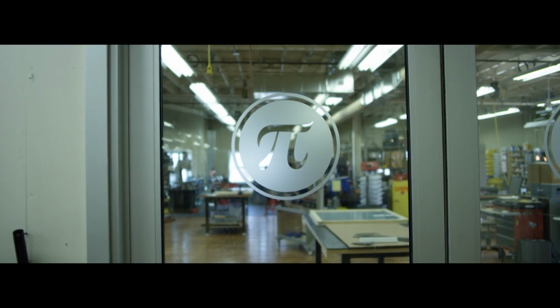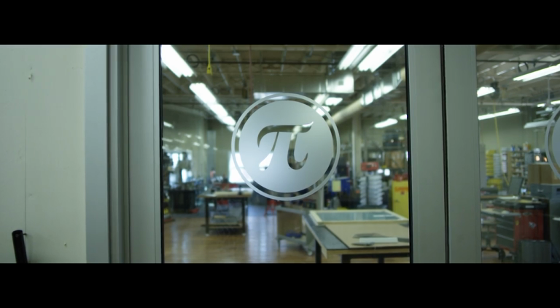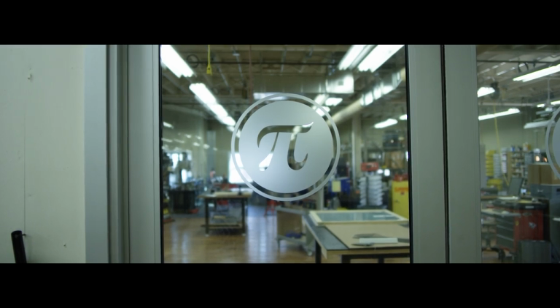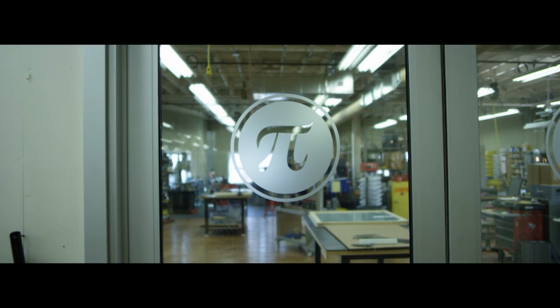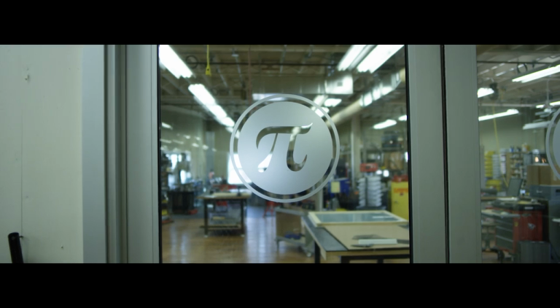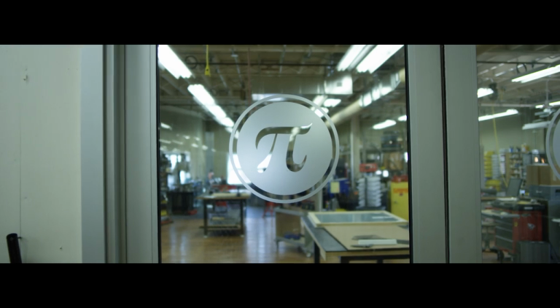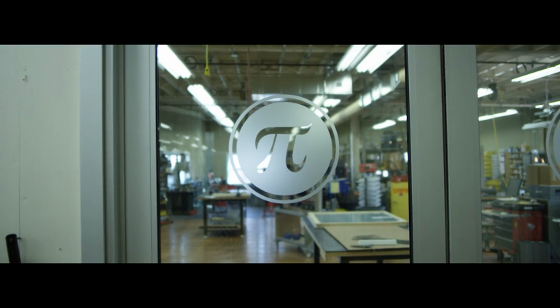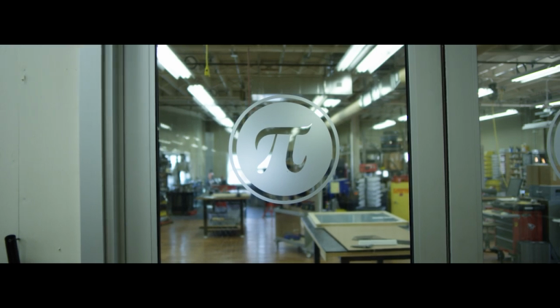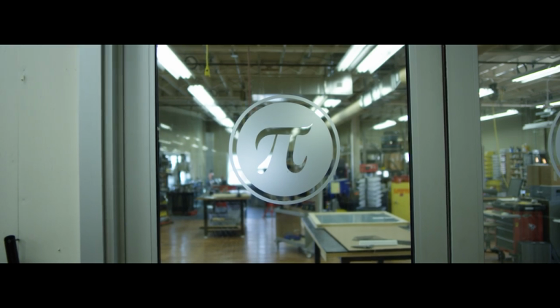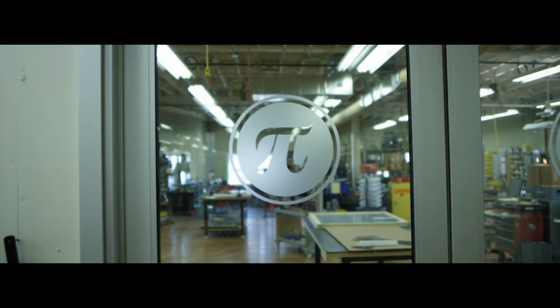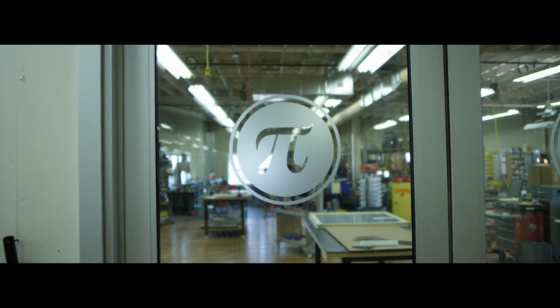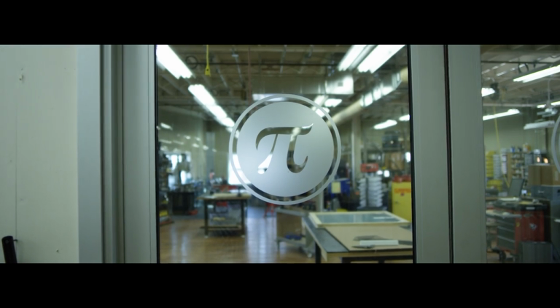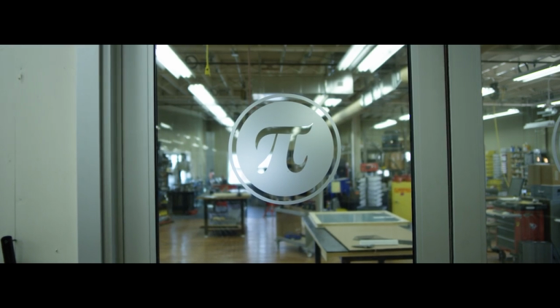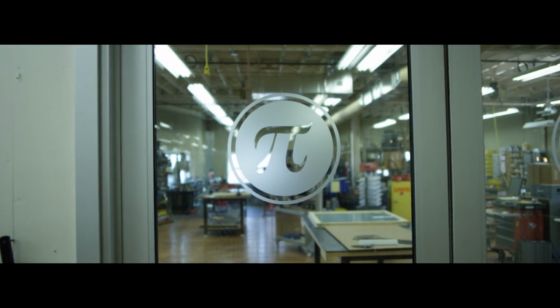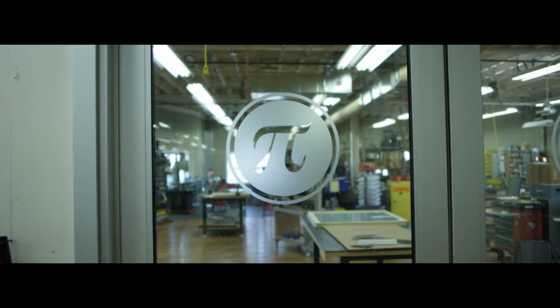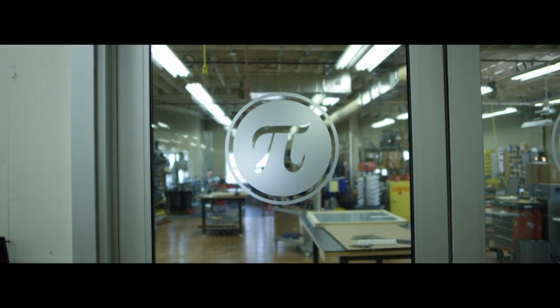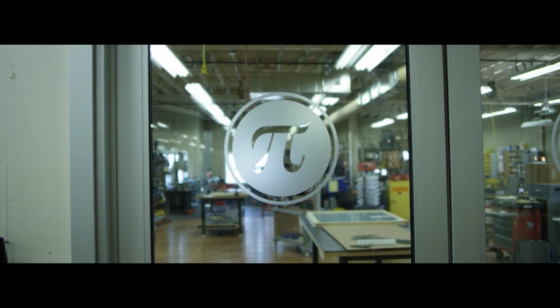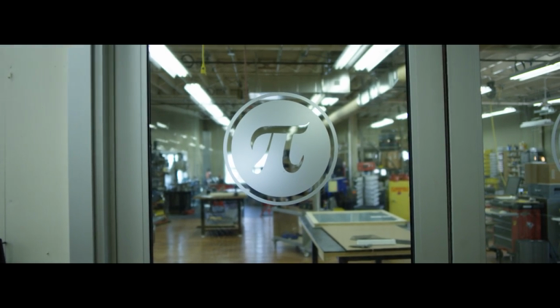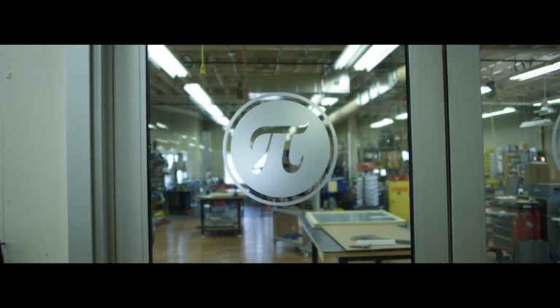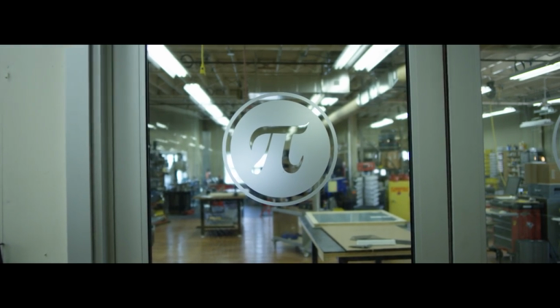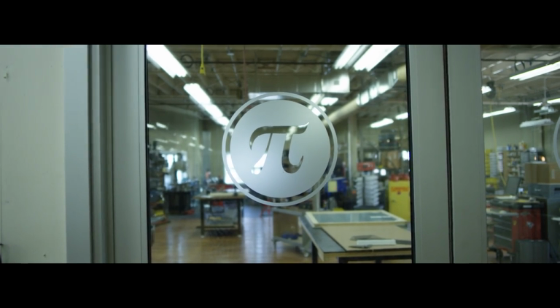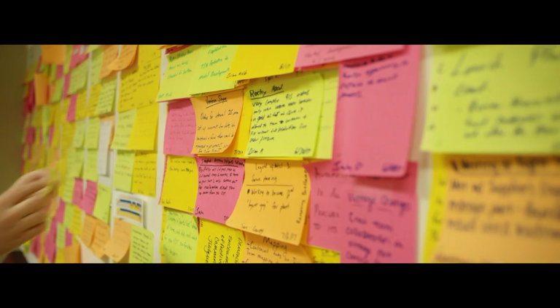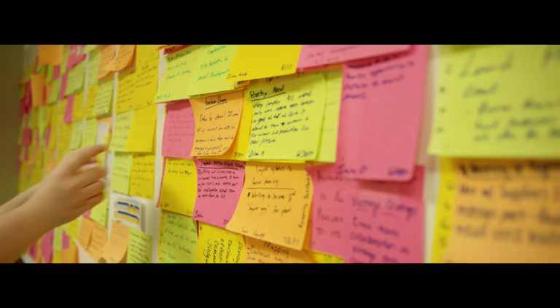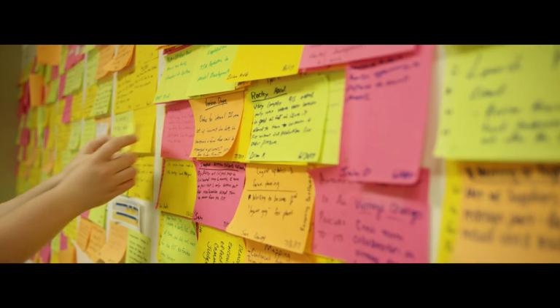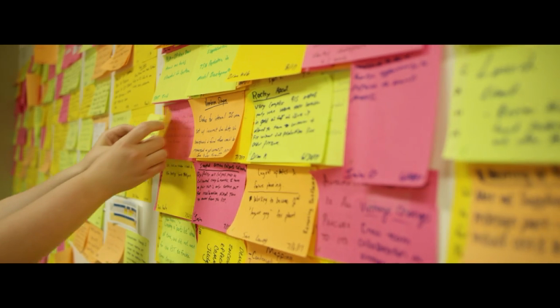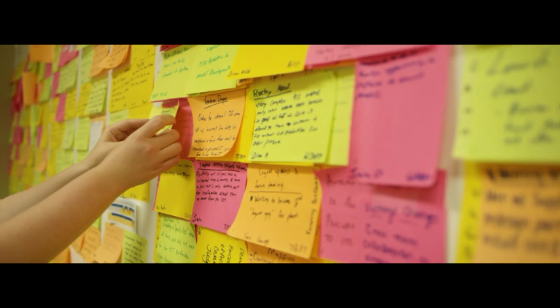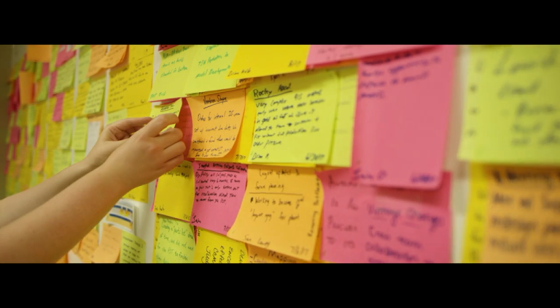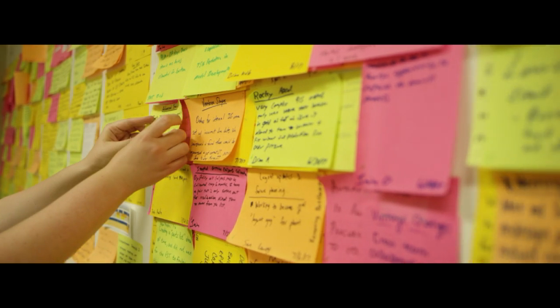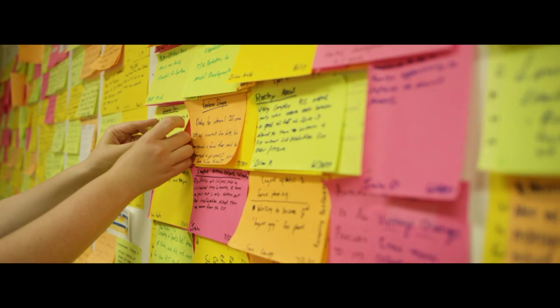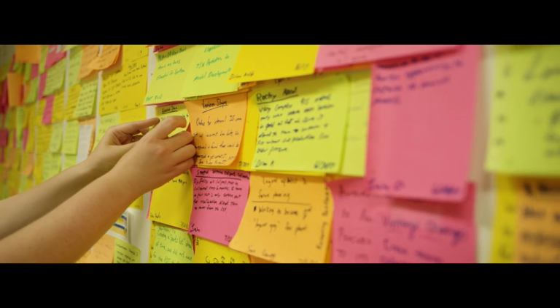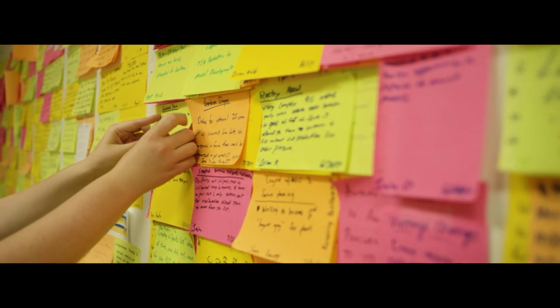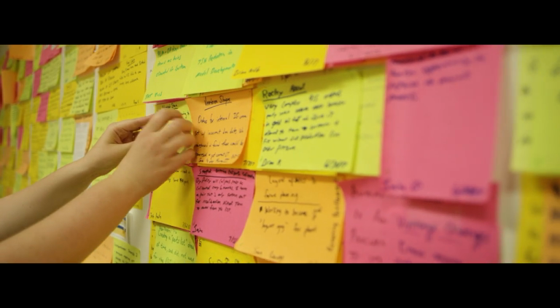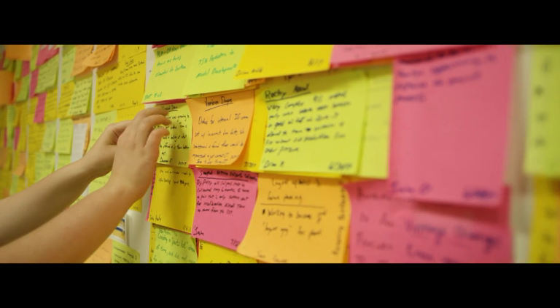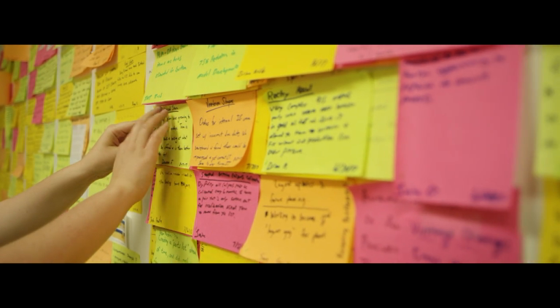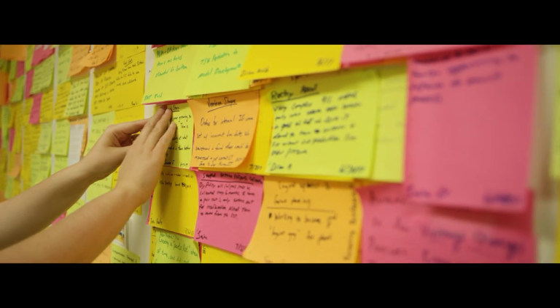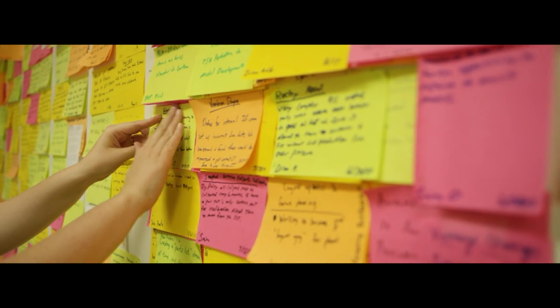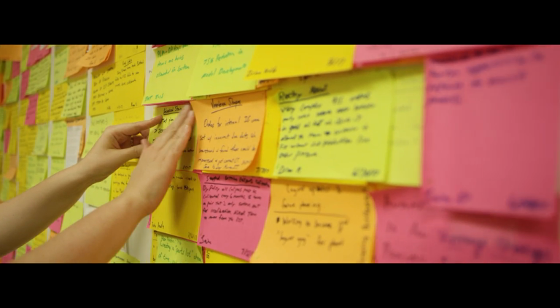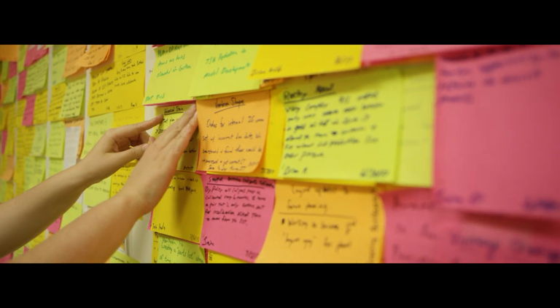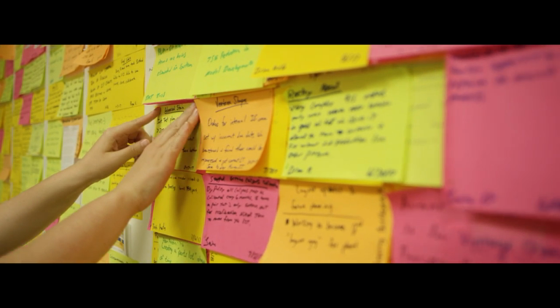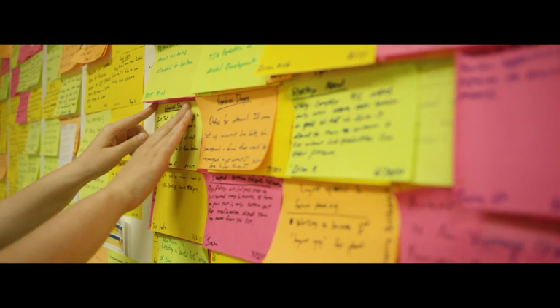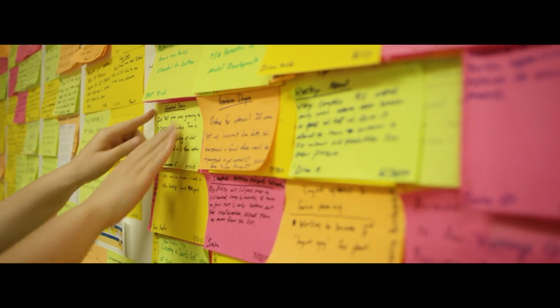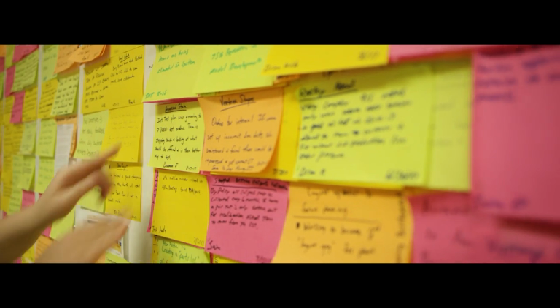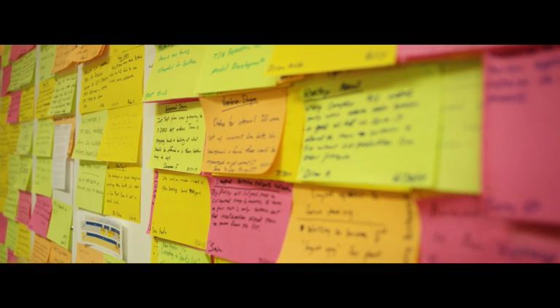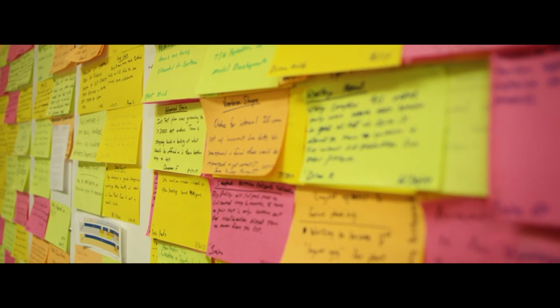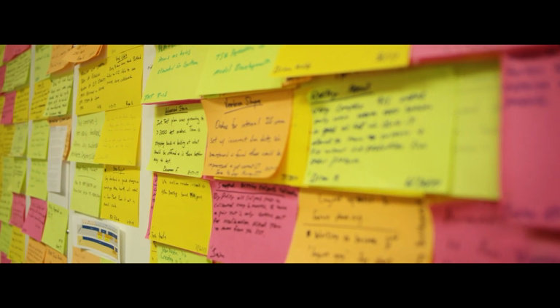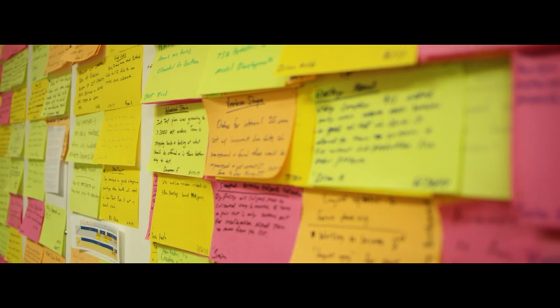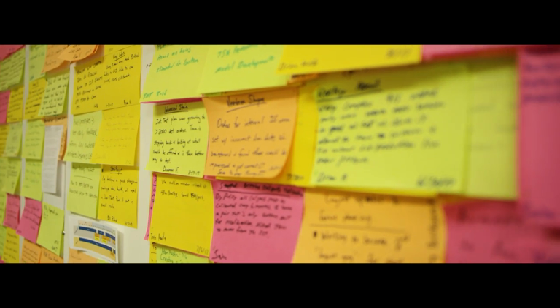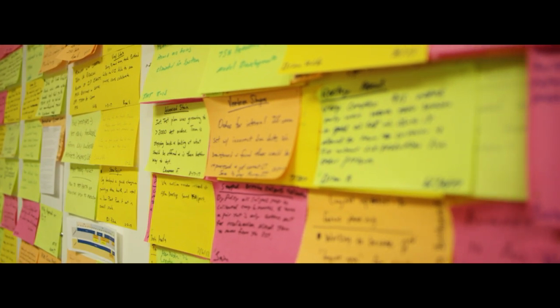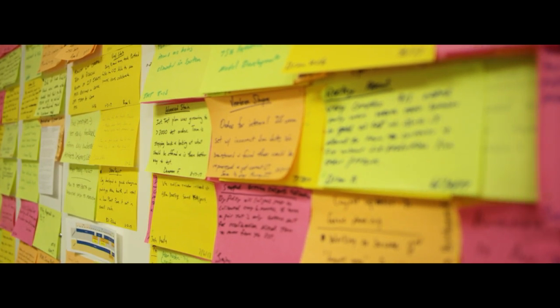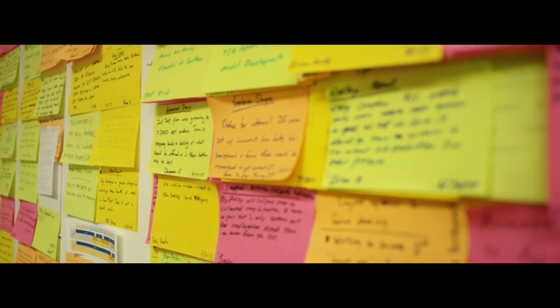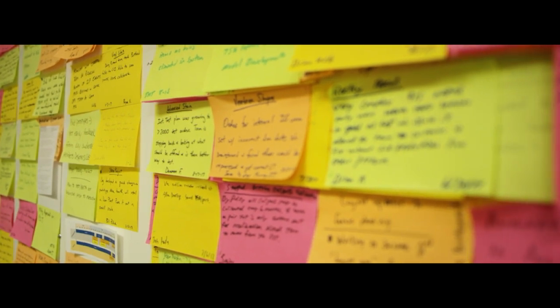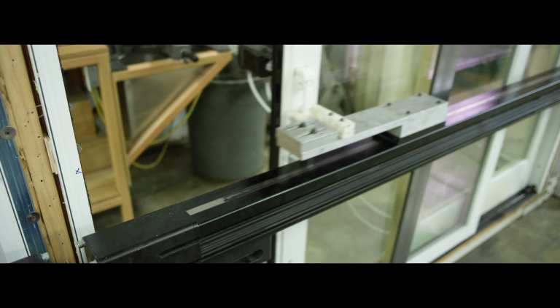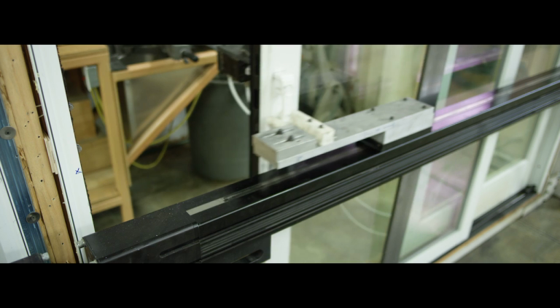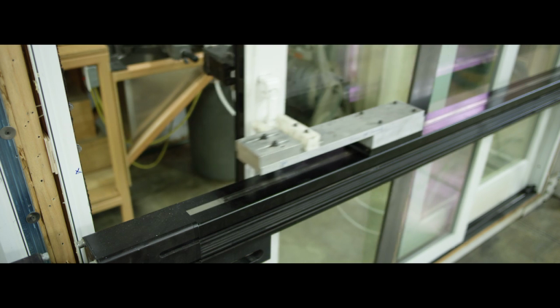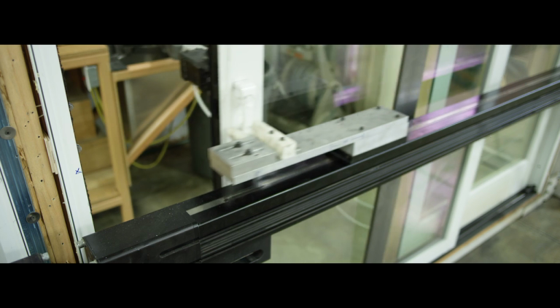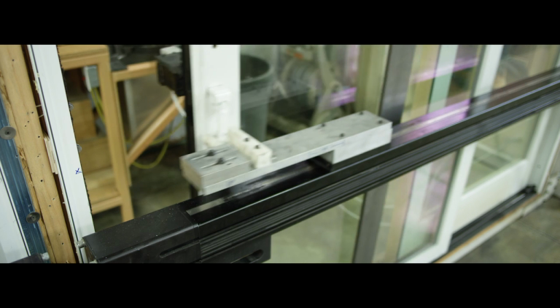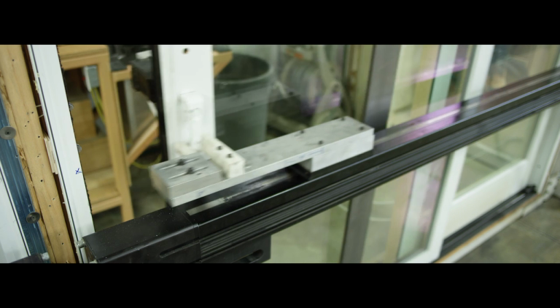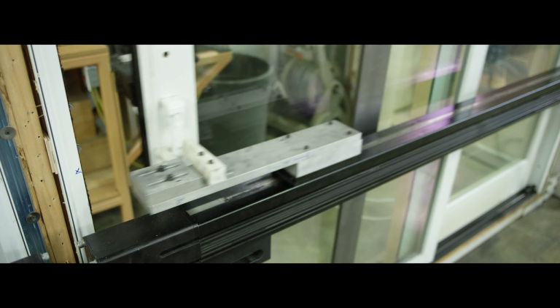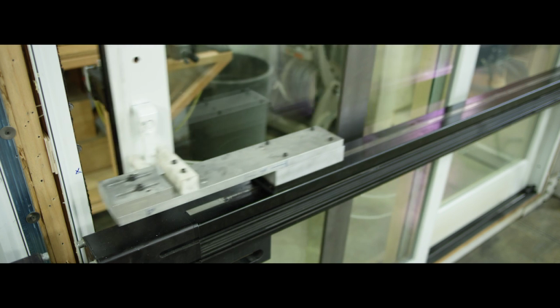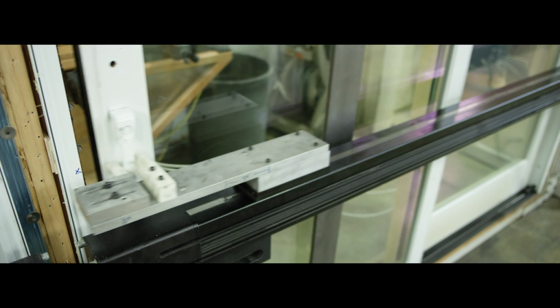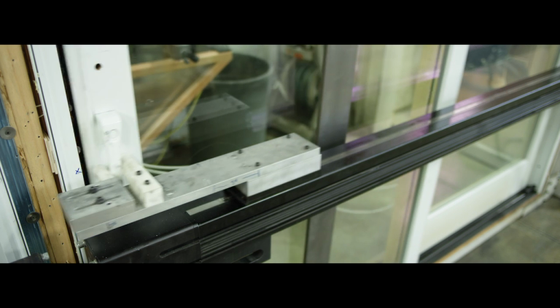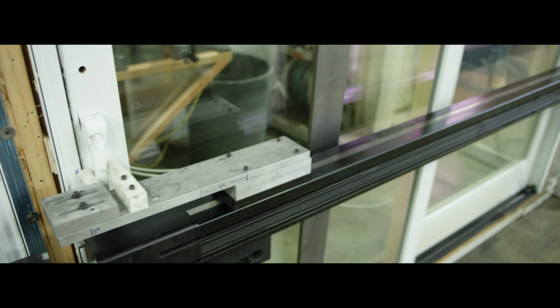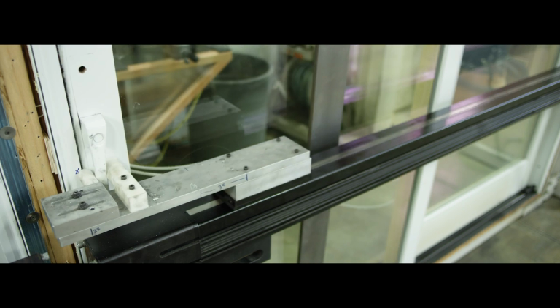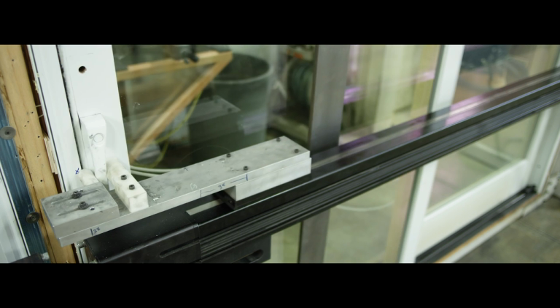It's also a space where we're able to throw up post-it notes and tinker and play and really have a lot of ideation sessions.